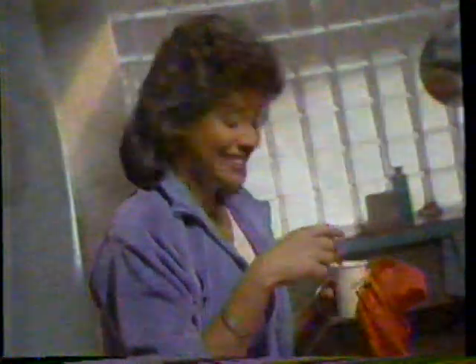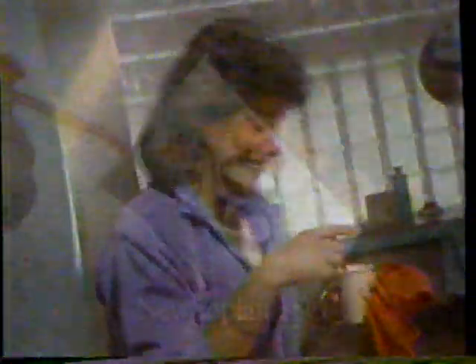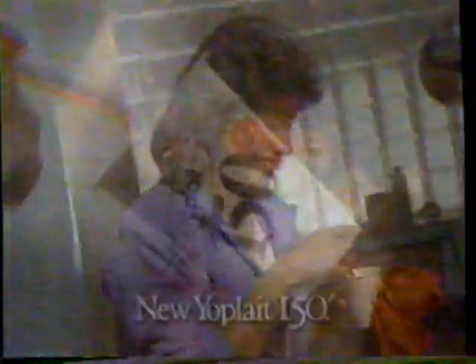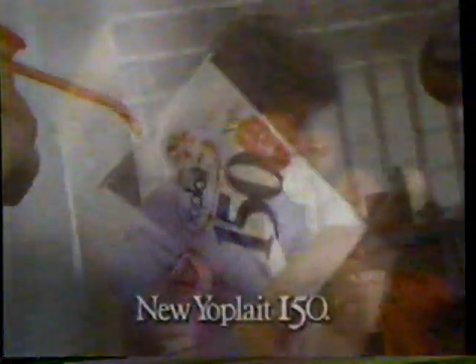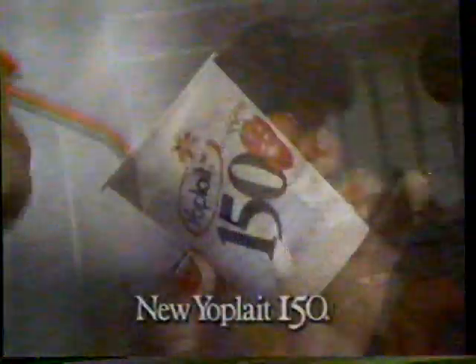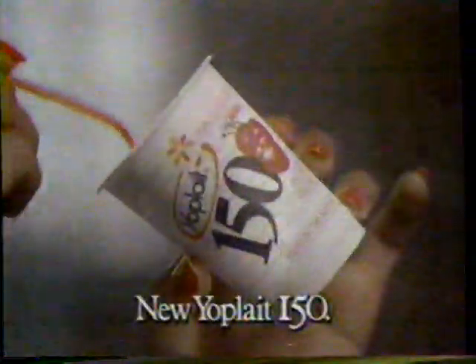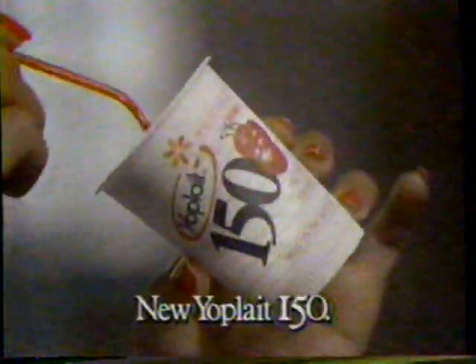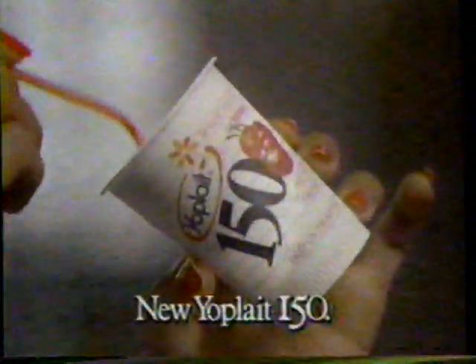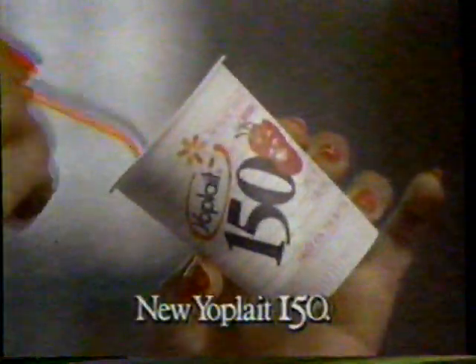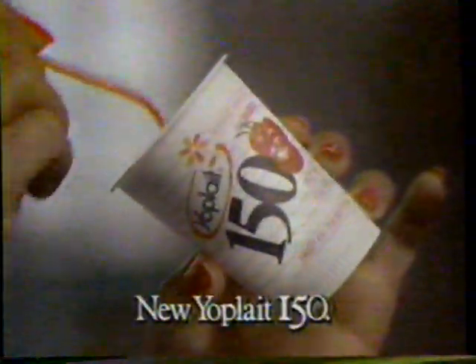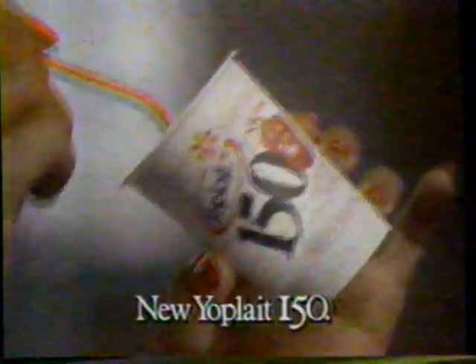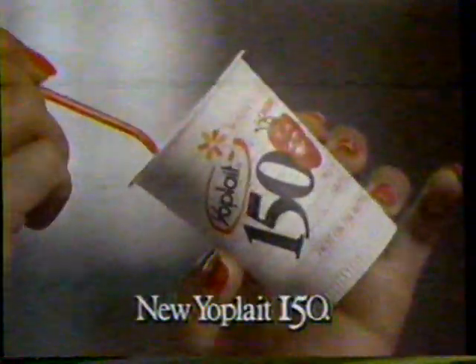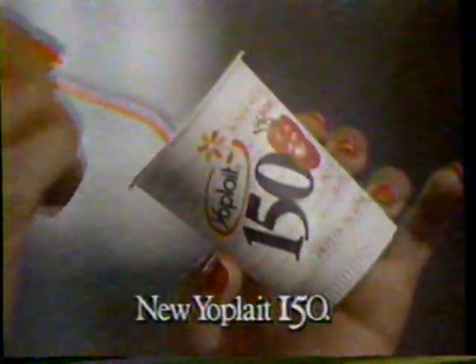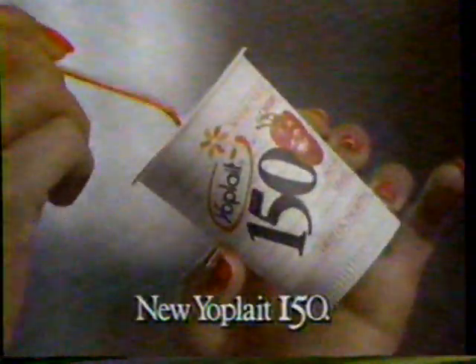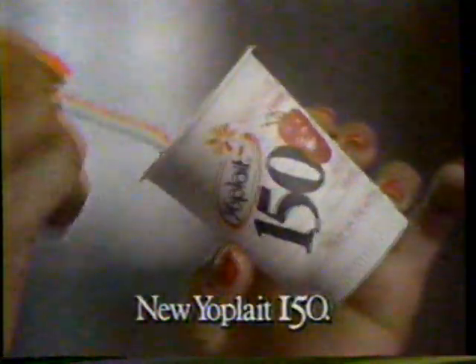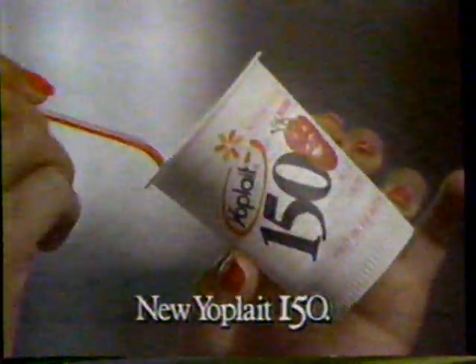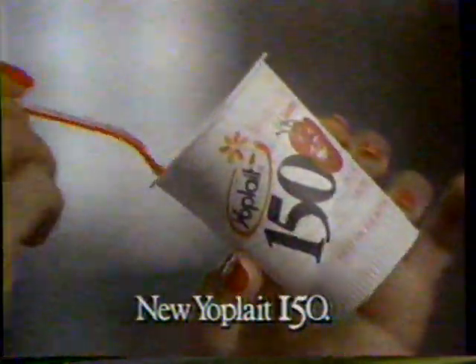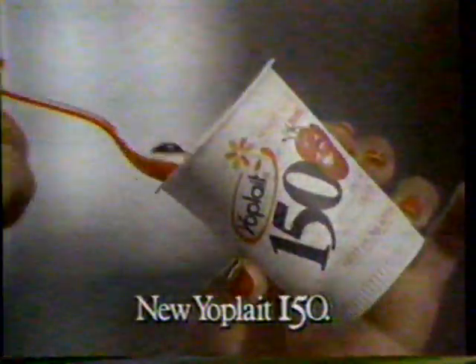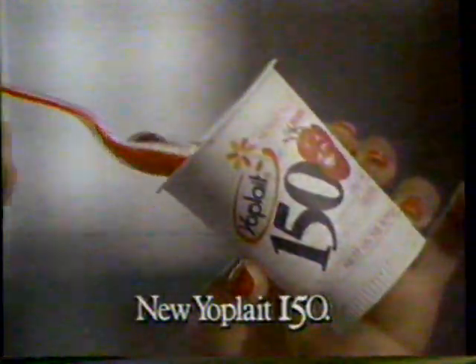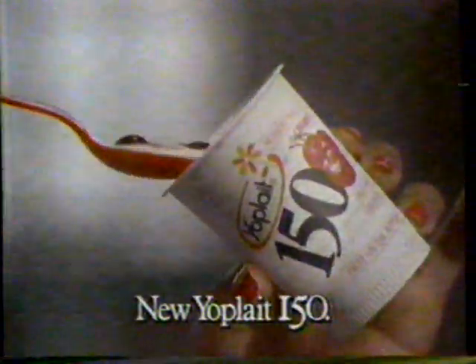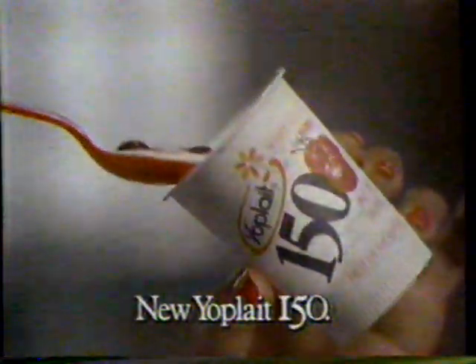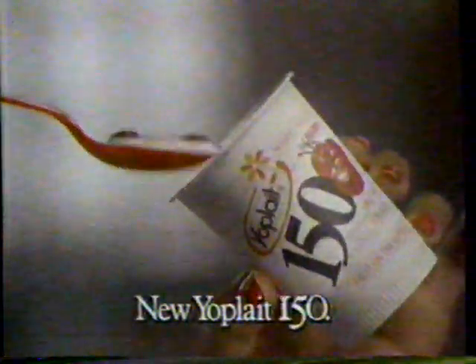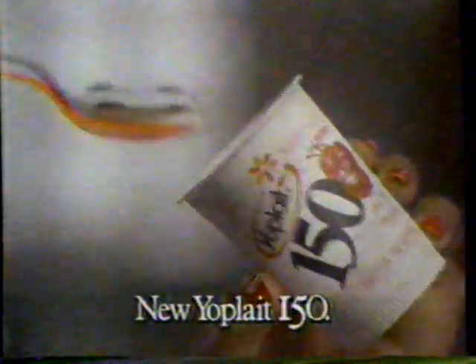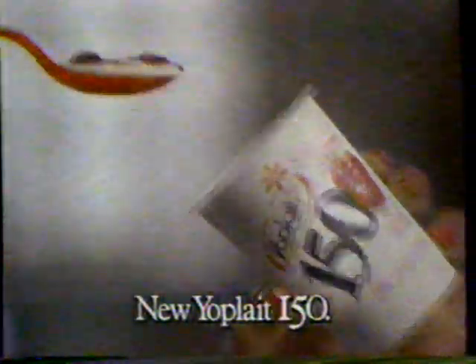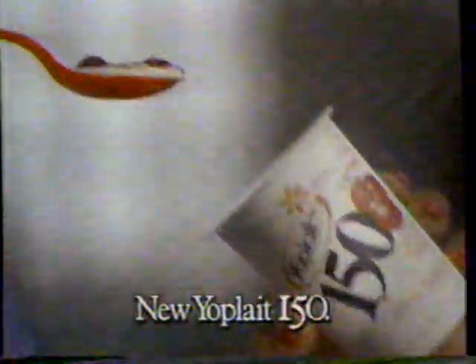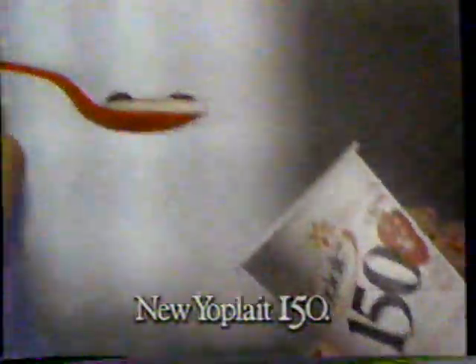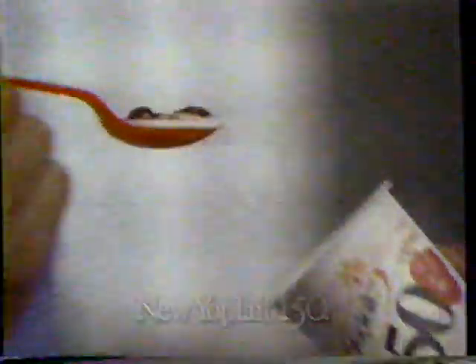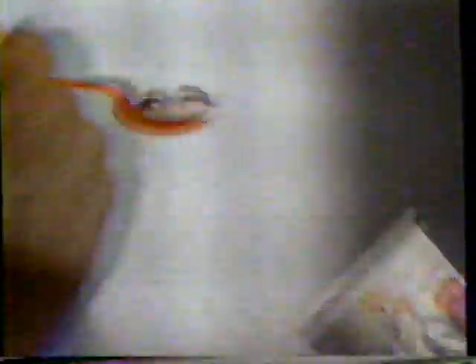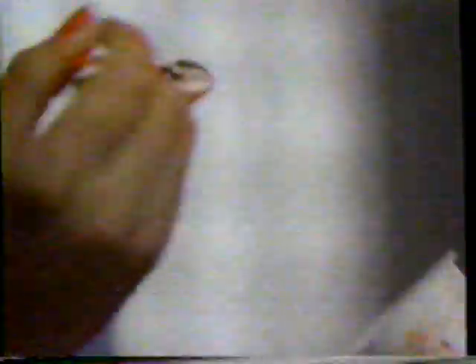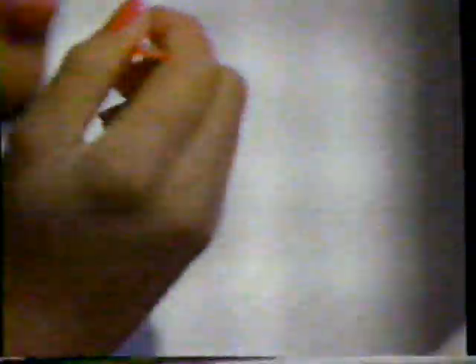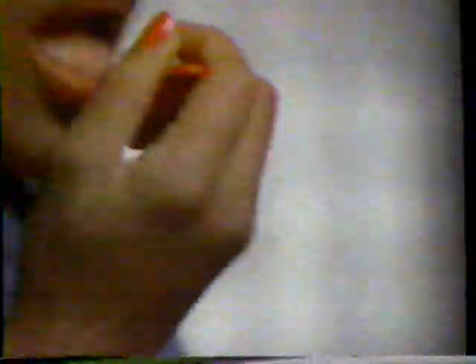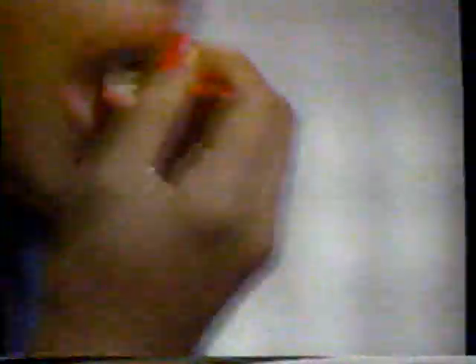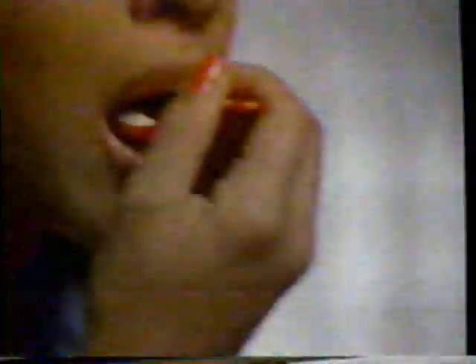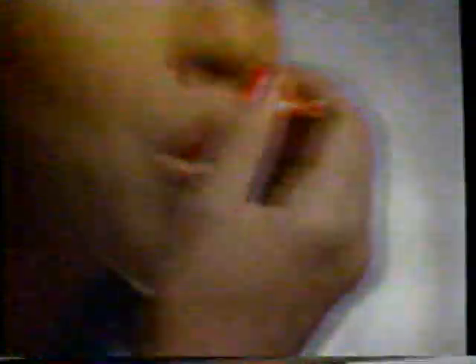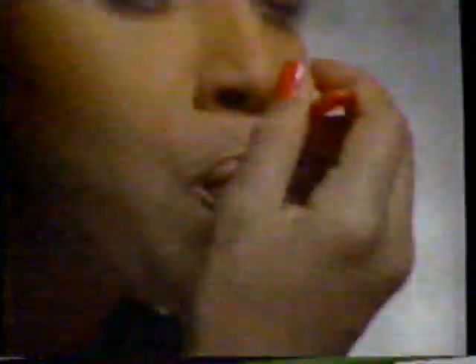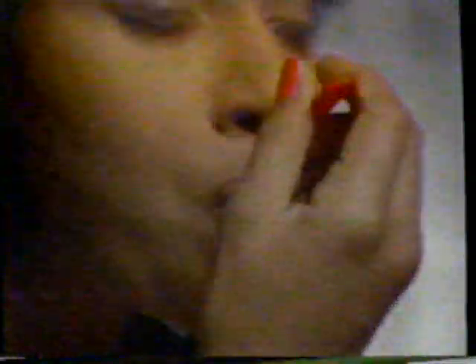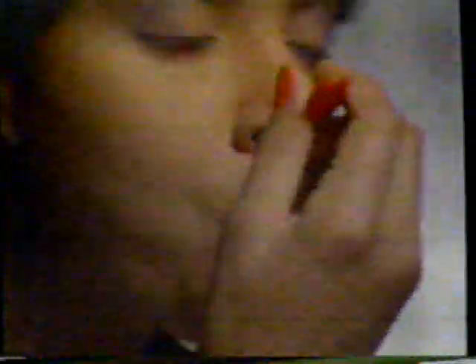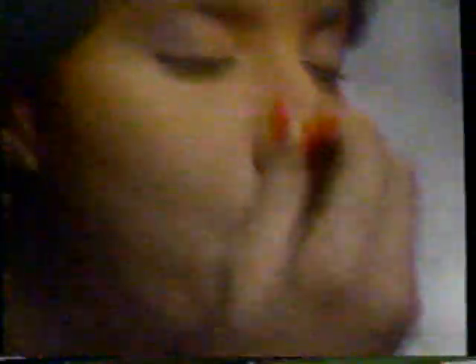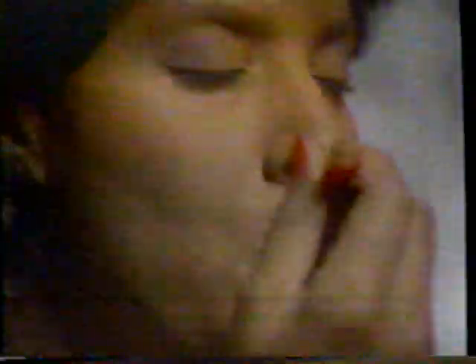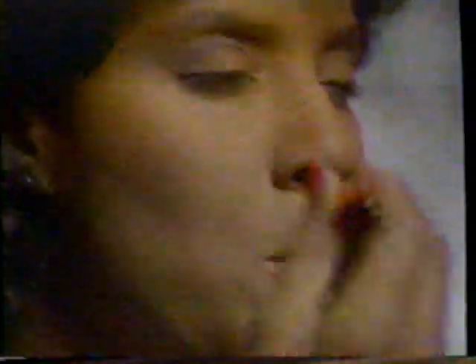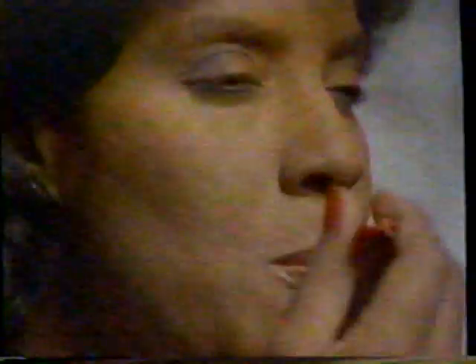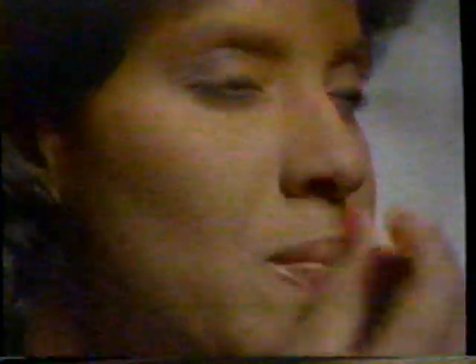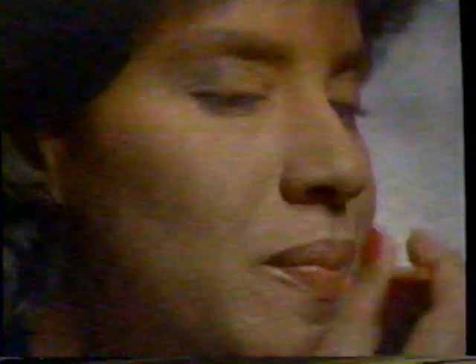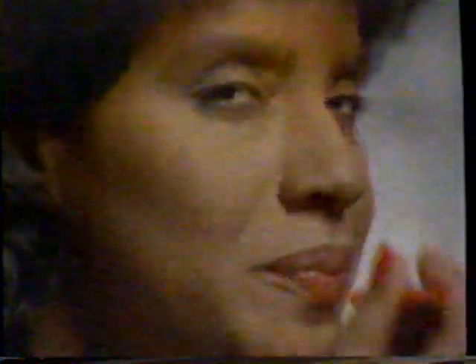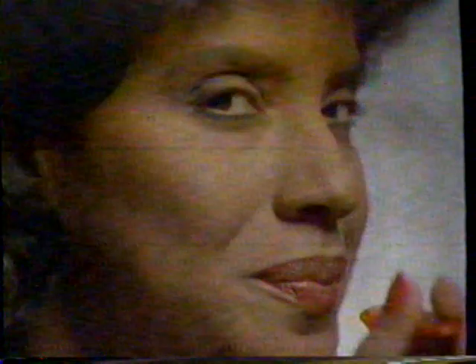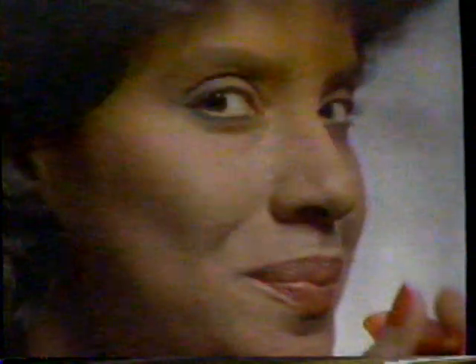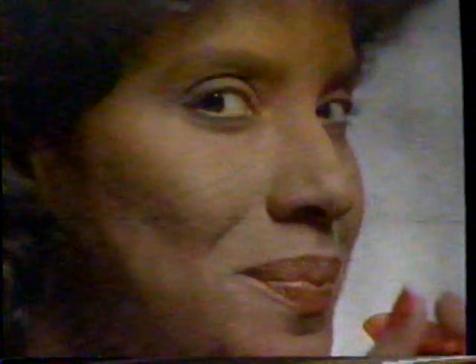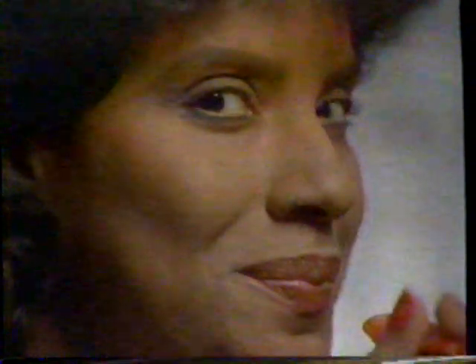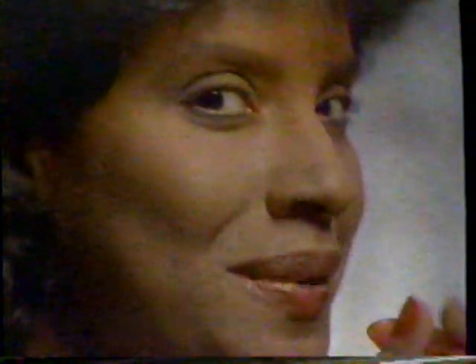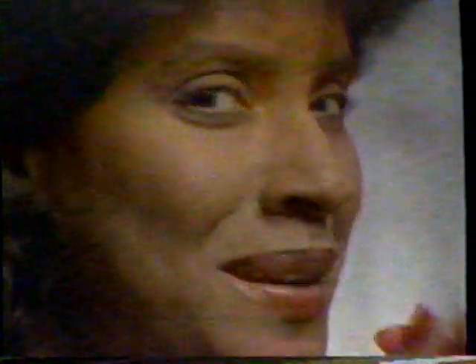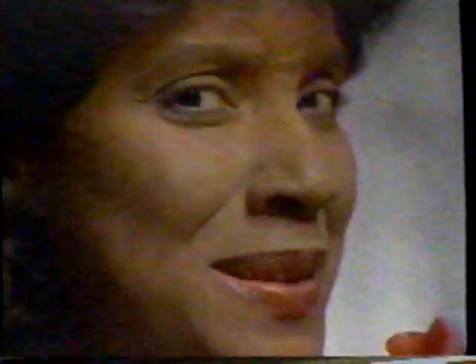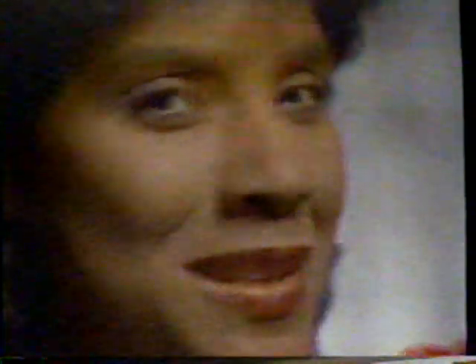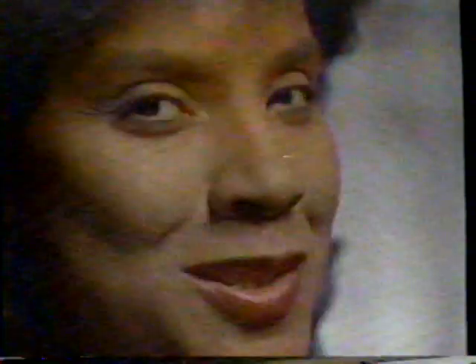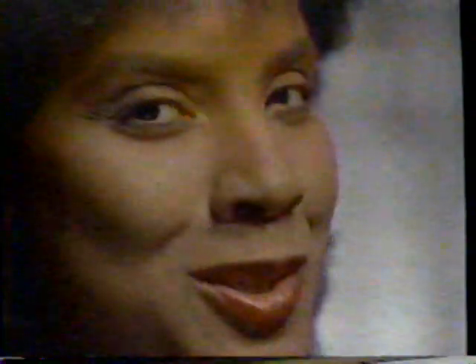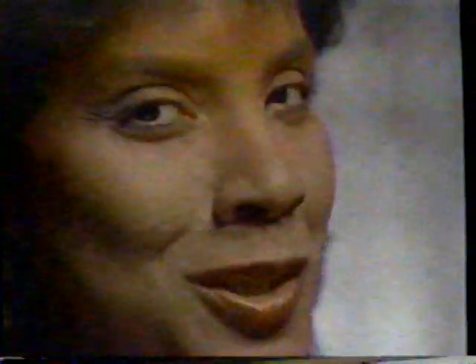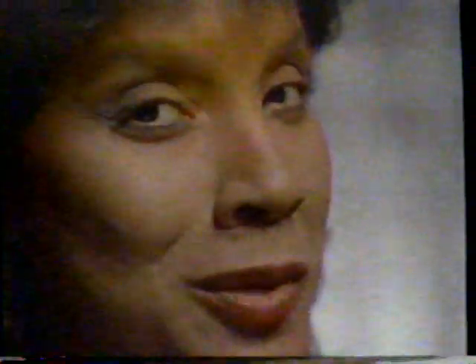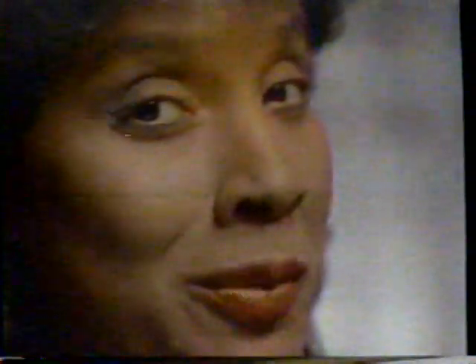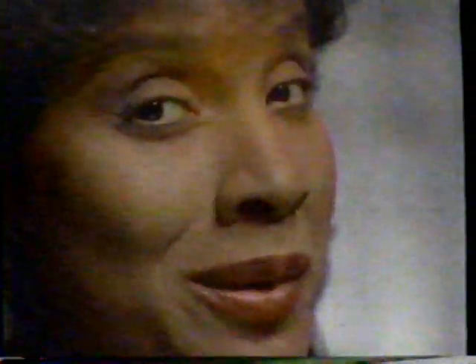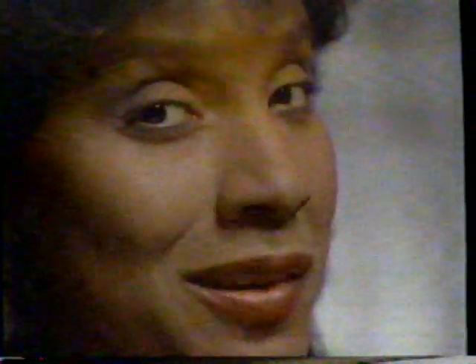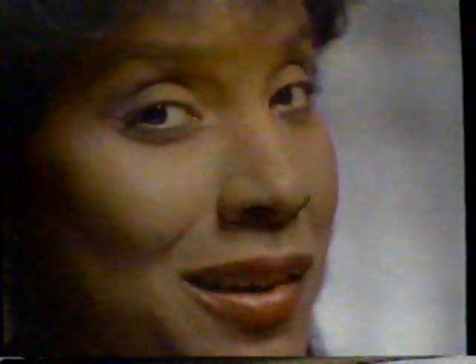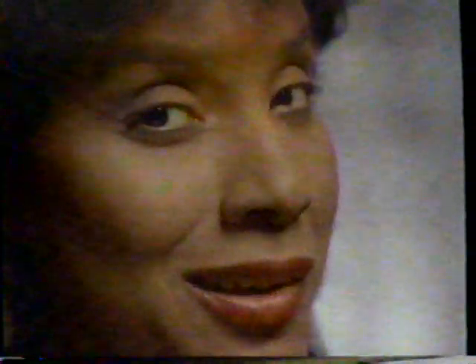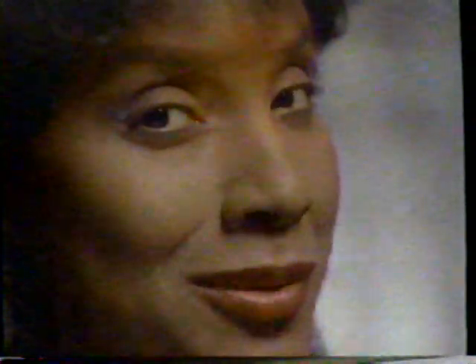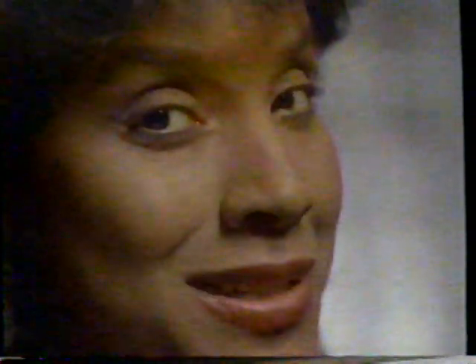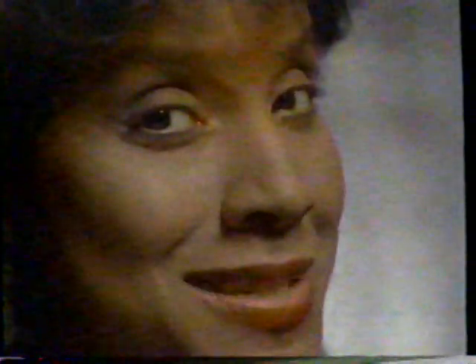If you love fruit-on-the-bottom yogurt, but not all the calories, try new Yoplait 150. These are teeny-weeny calories.